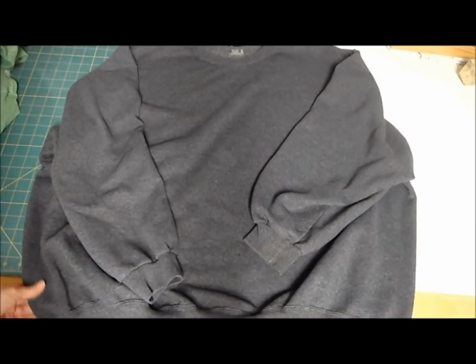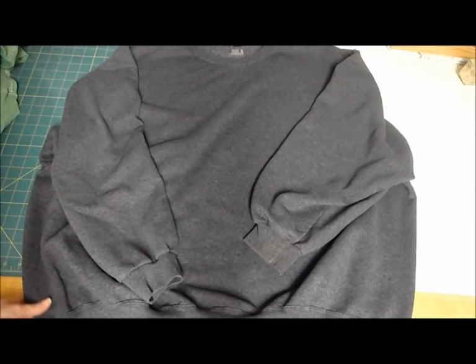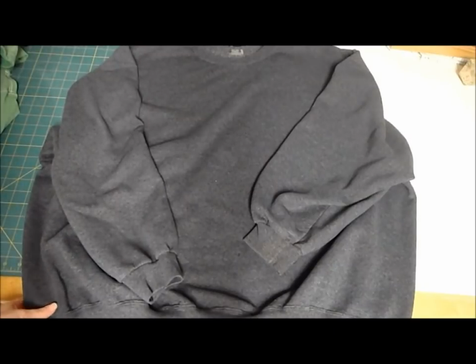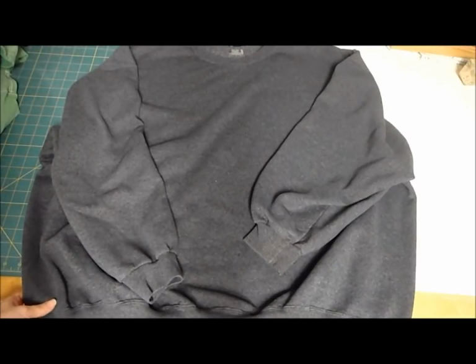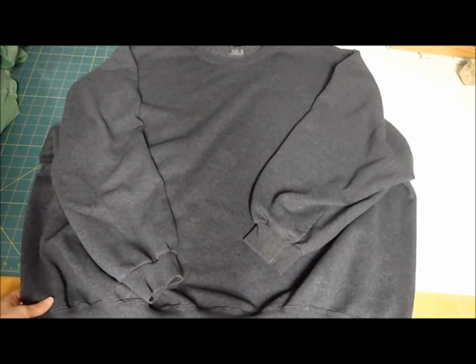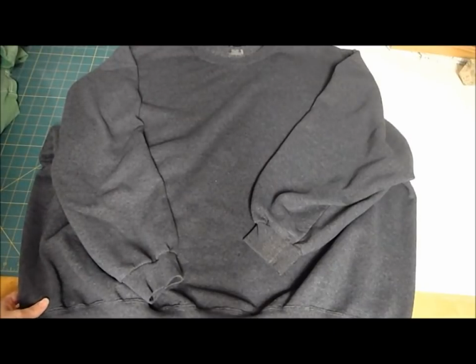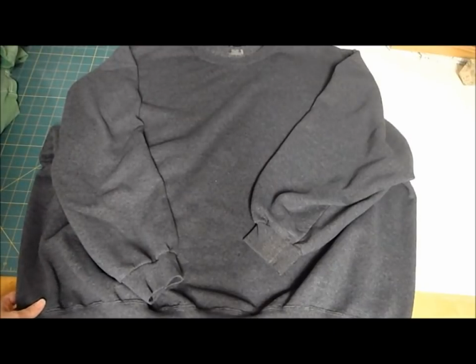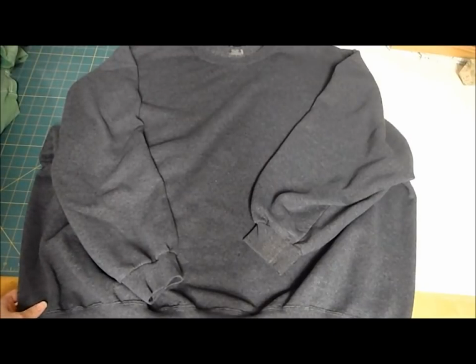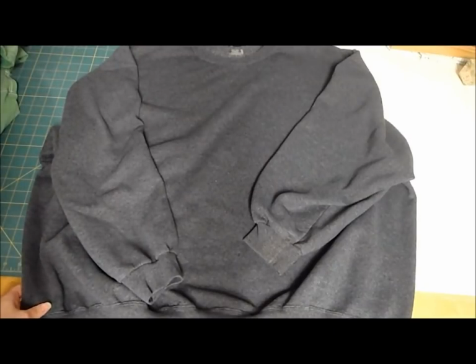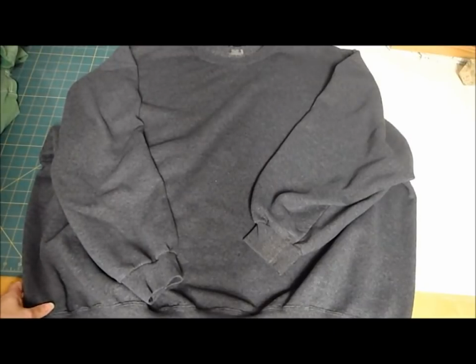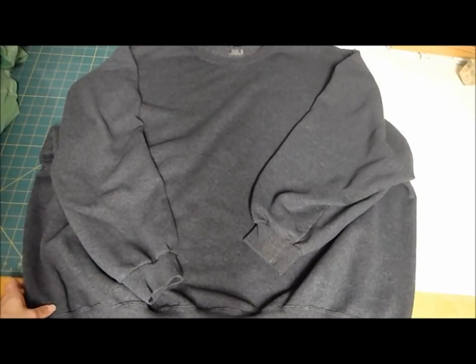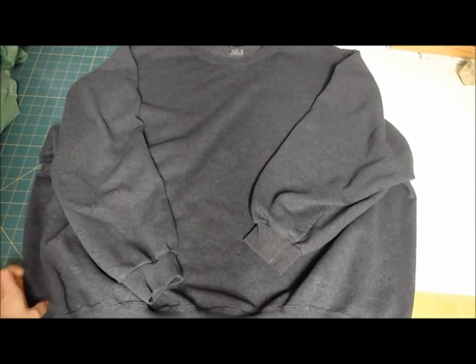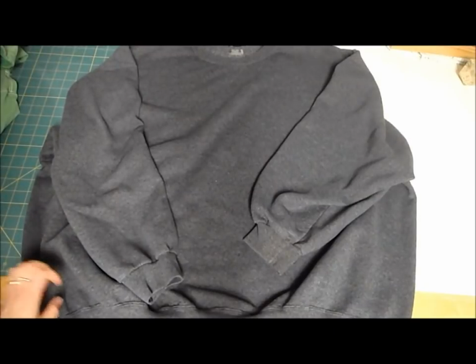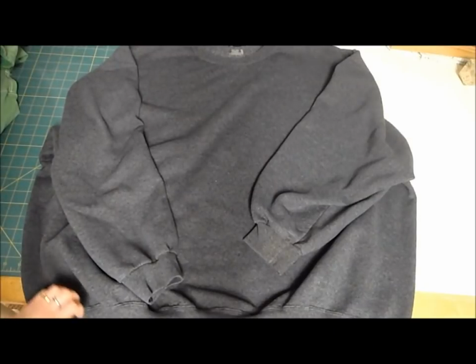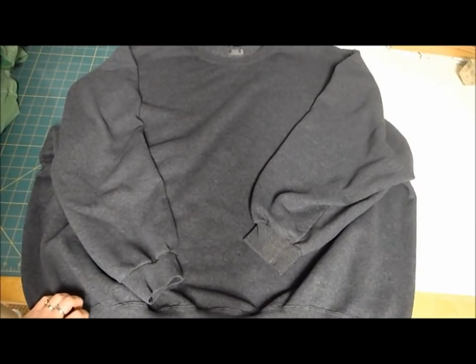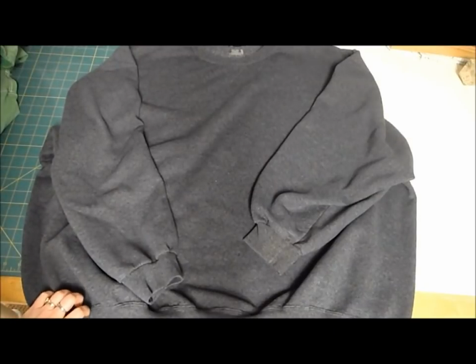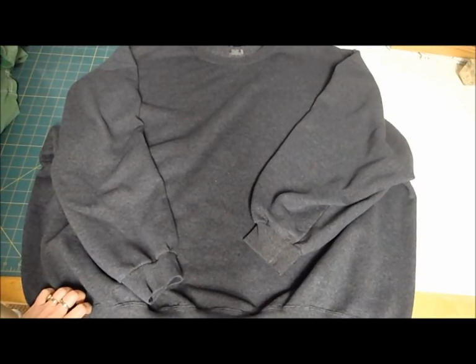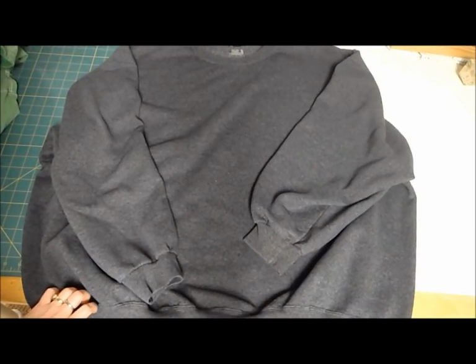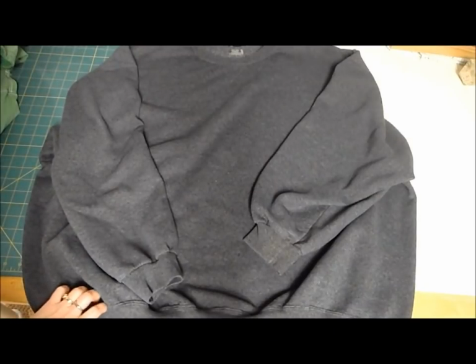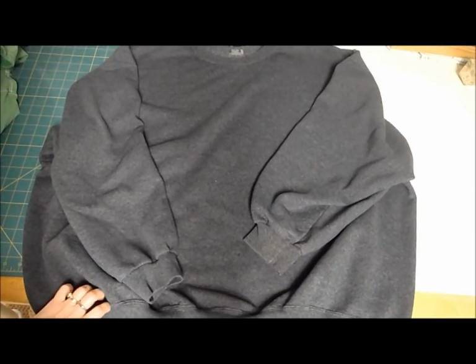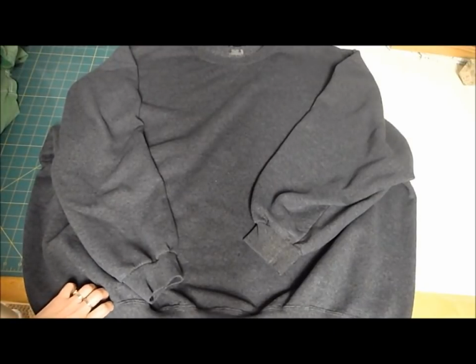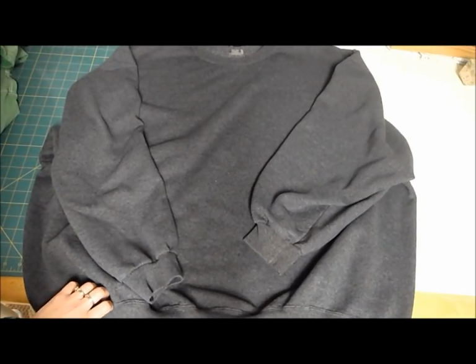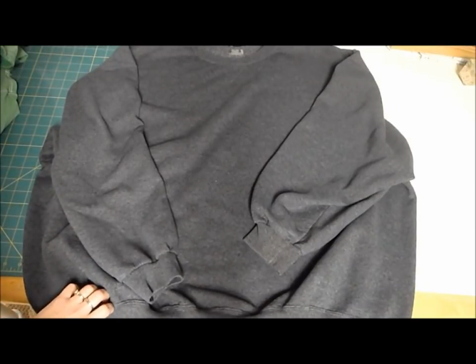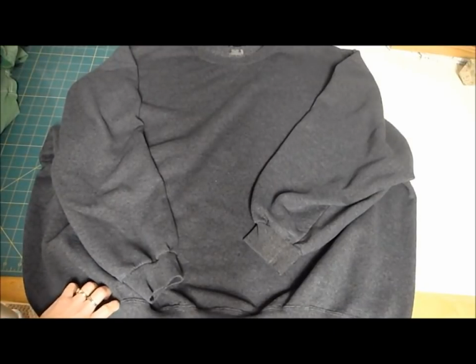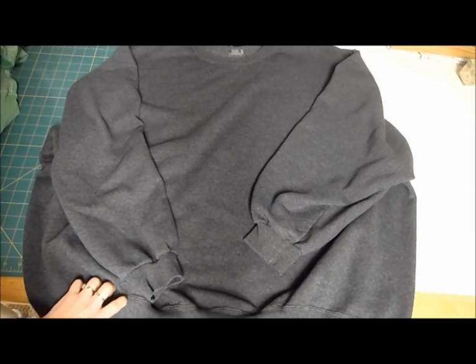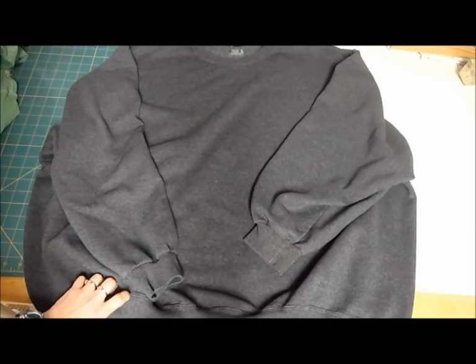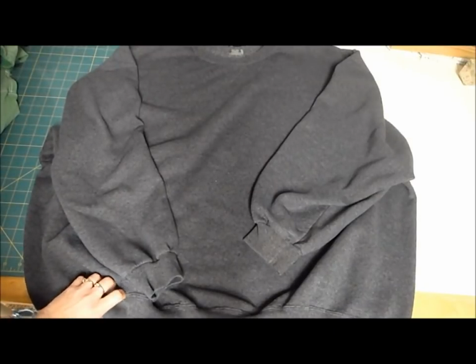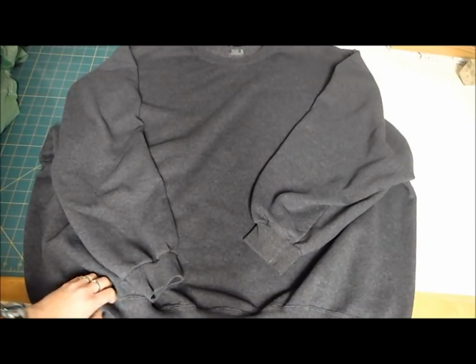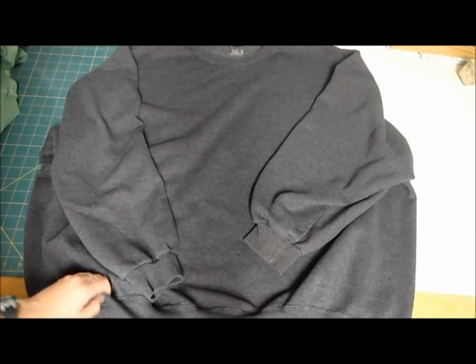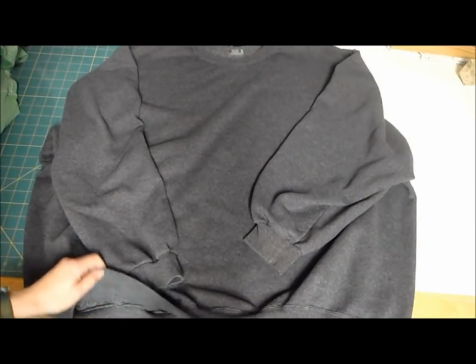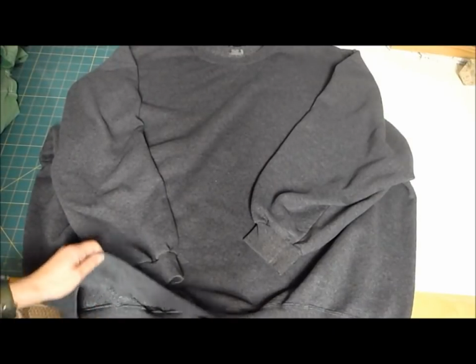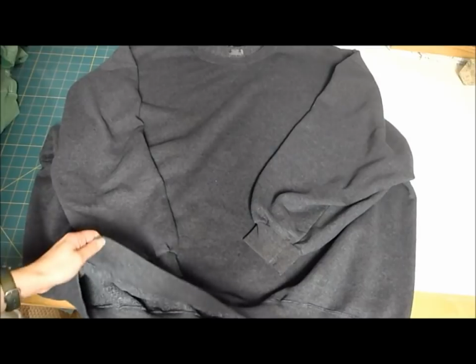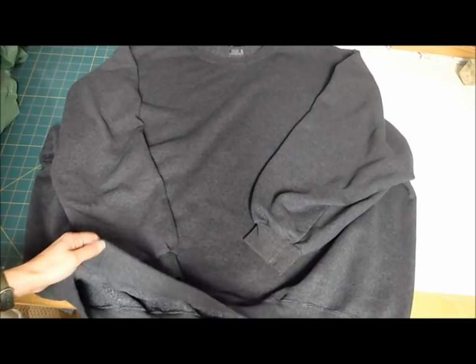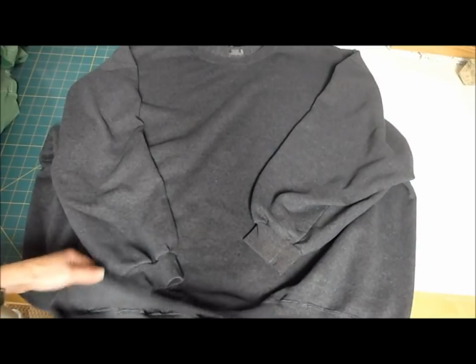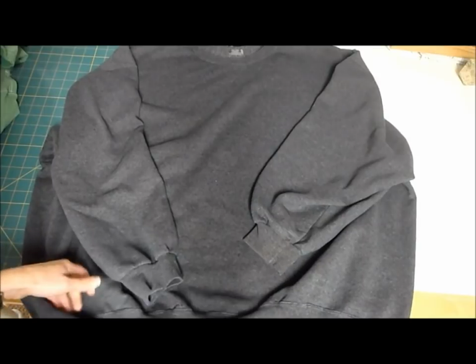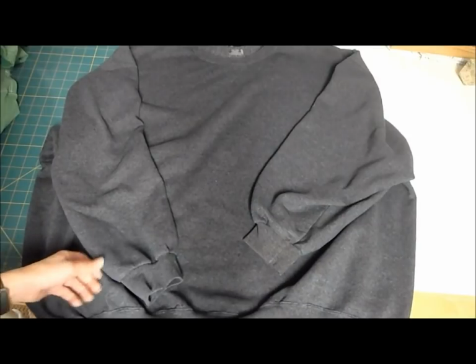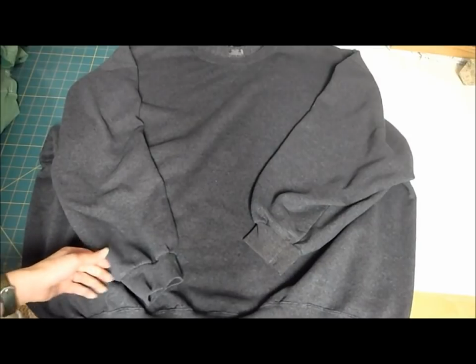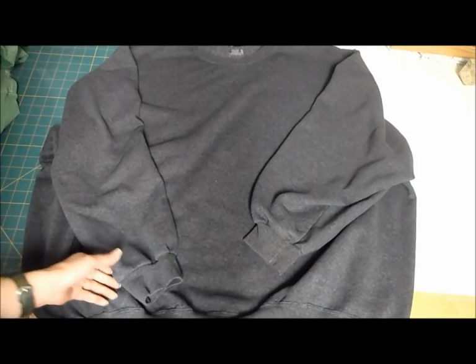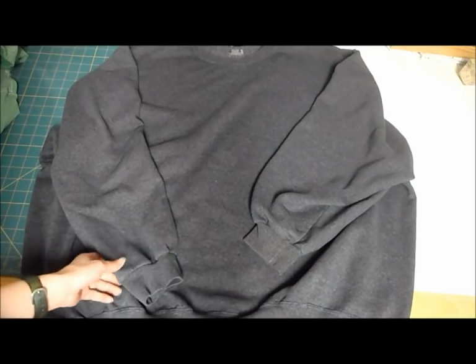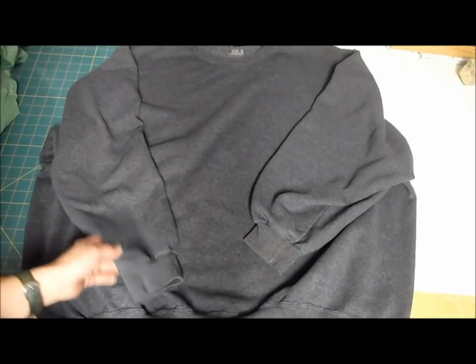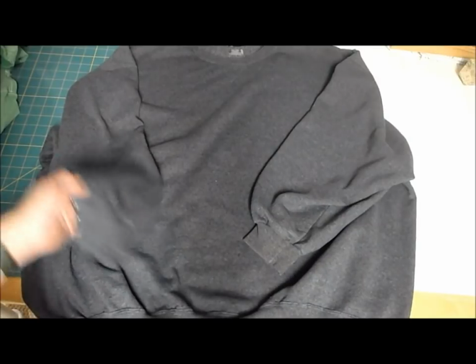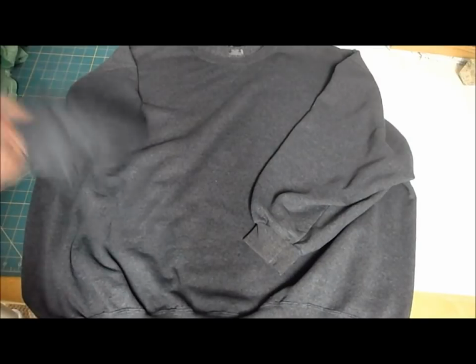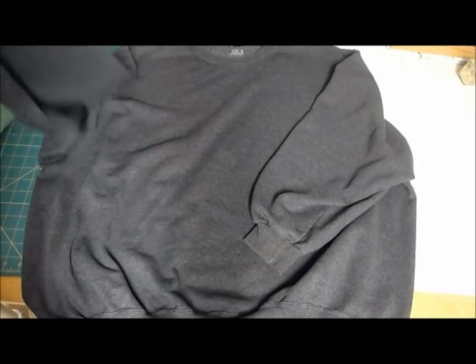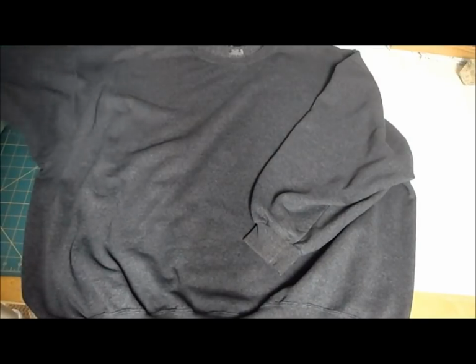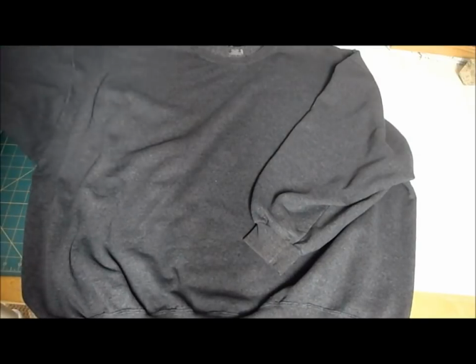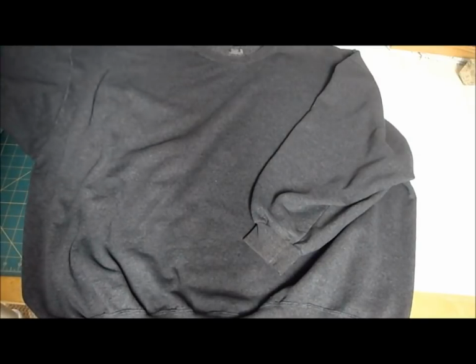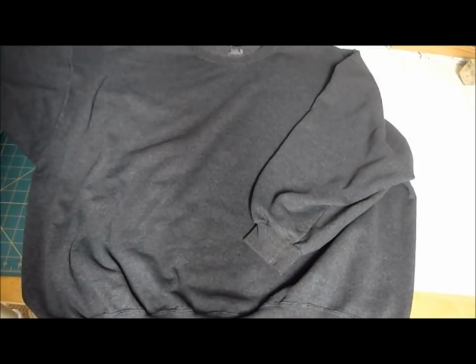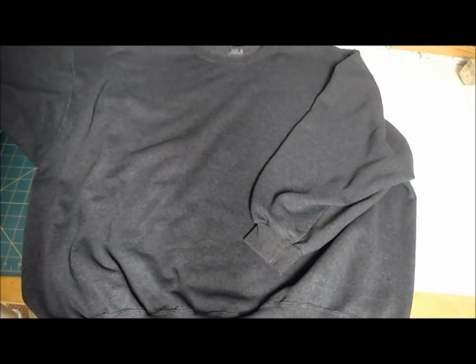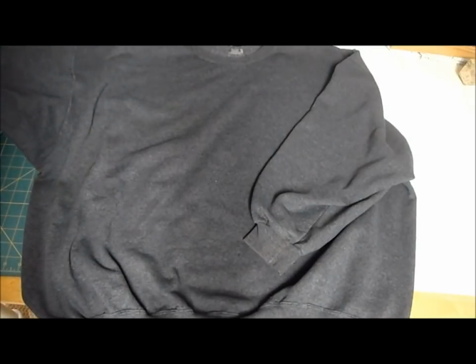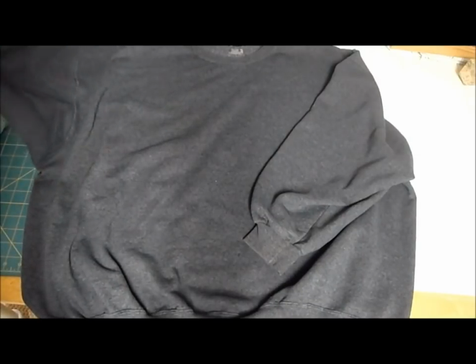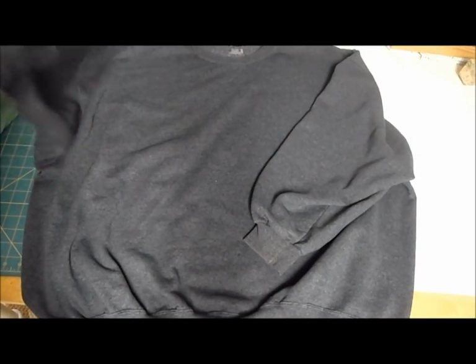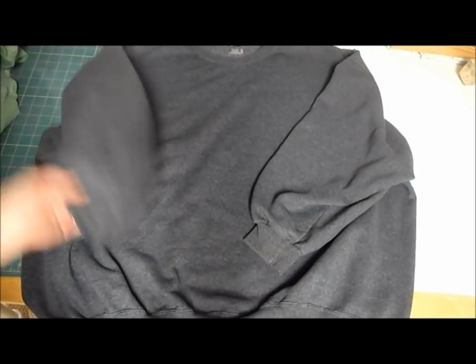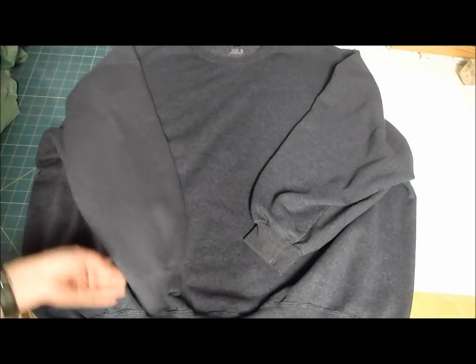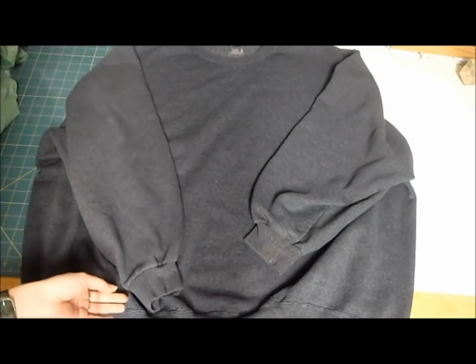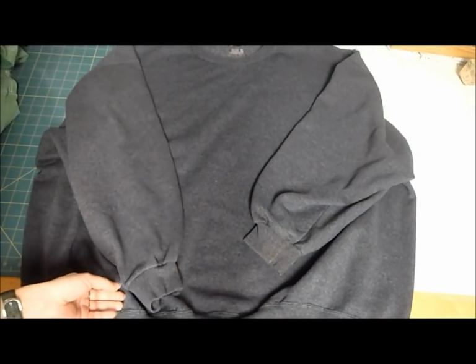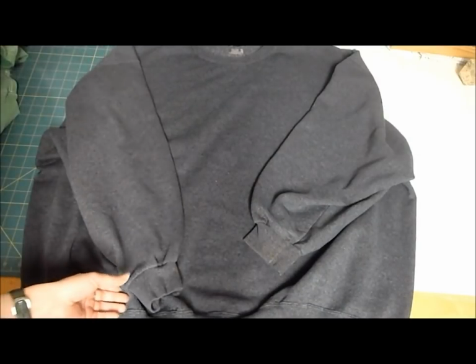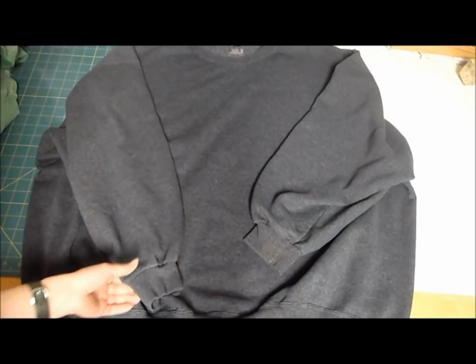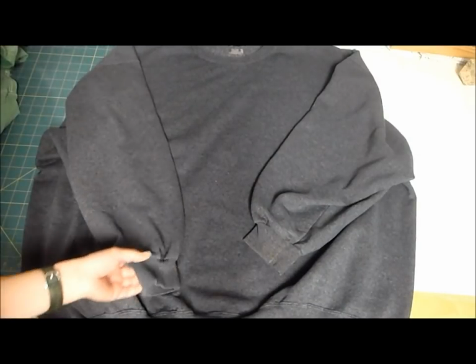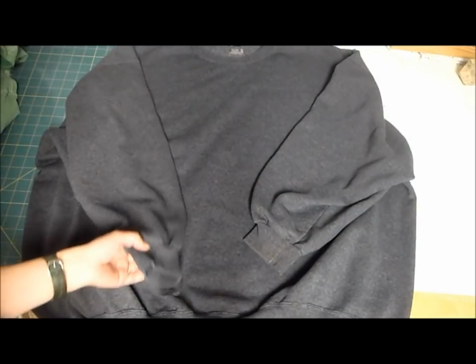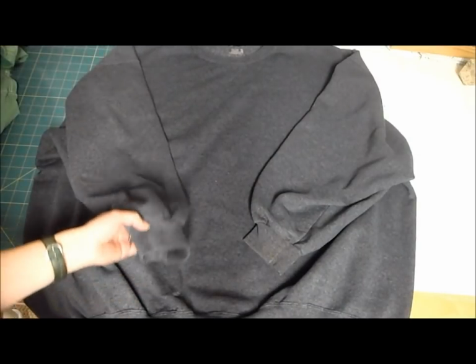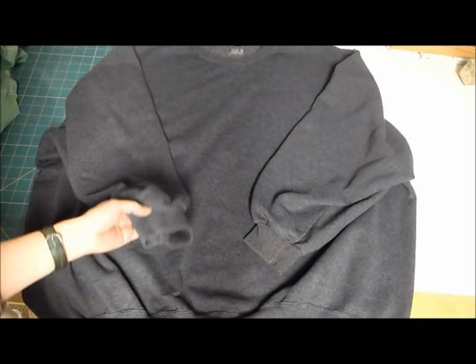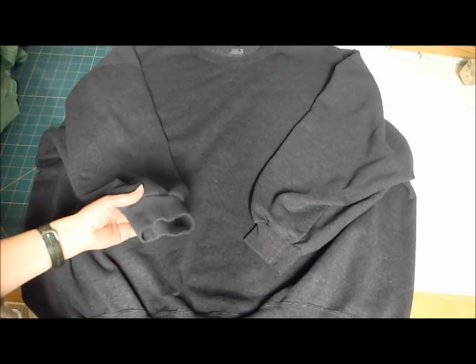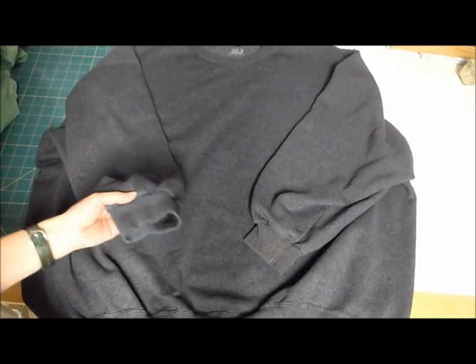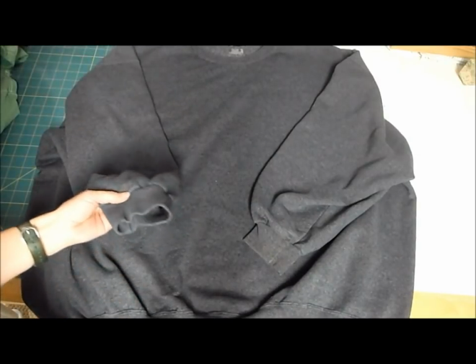Here's the sweatshirt I have. It's a 4XL, and I wear about a size small, so it's big. We have a lot to work with.